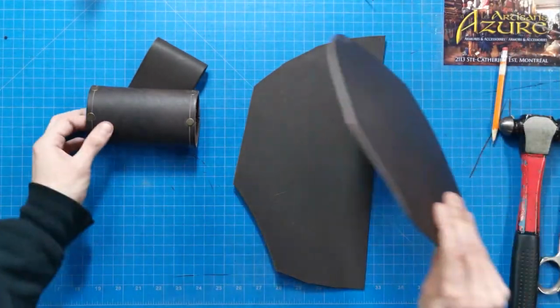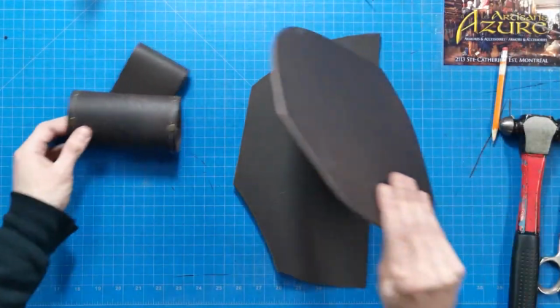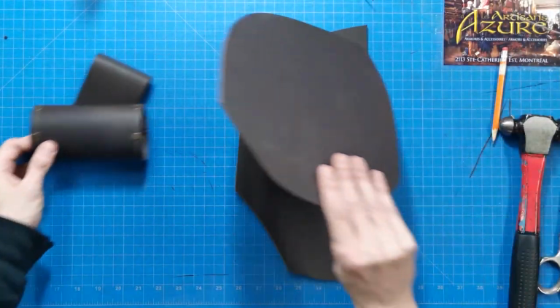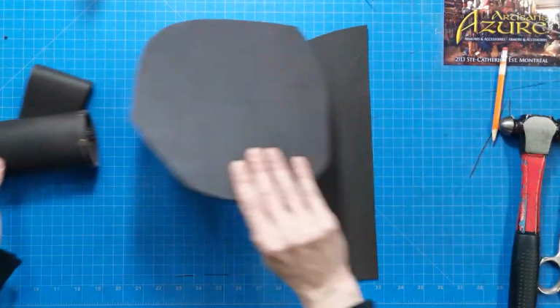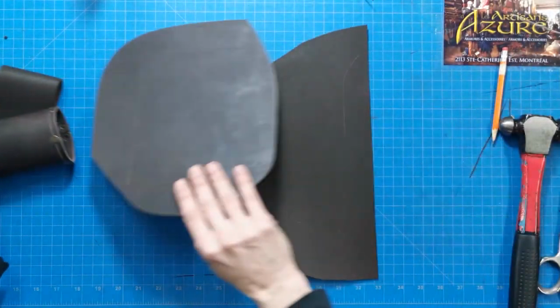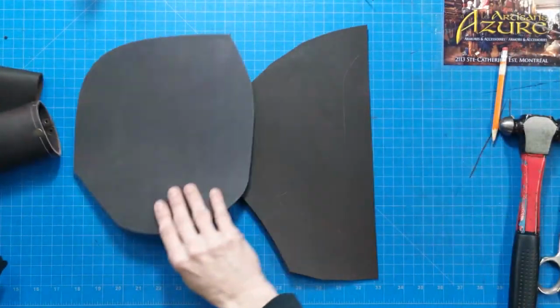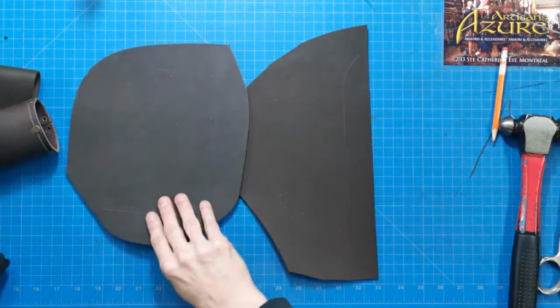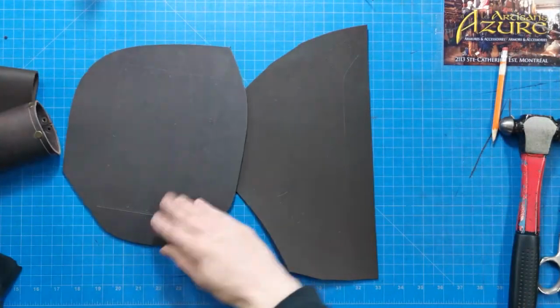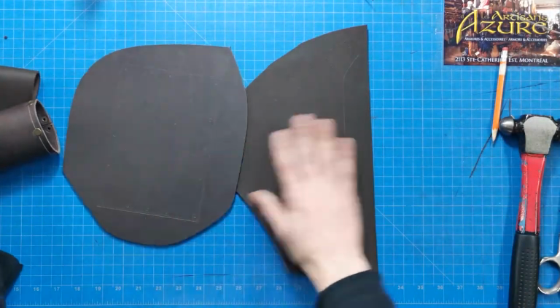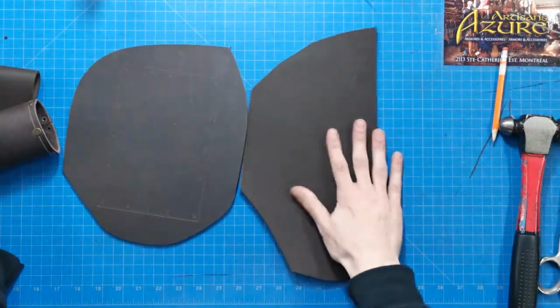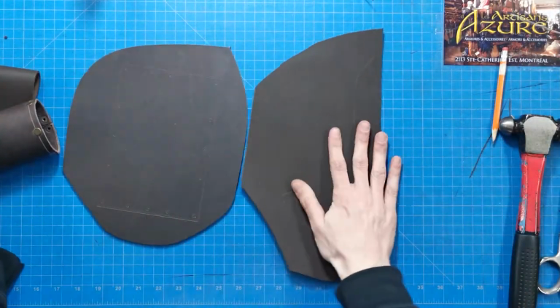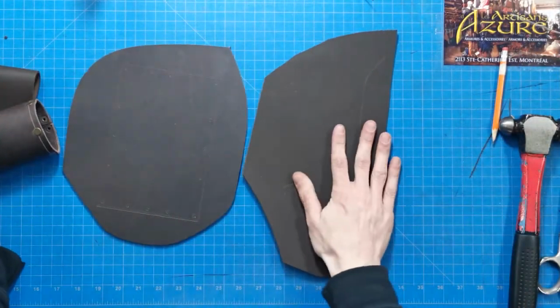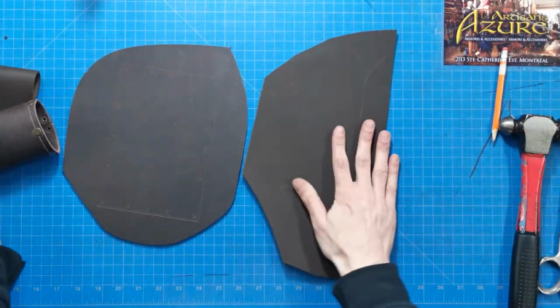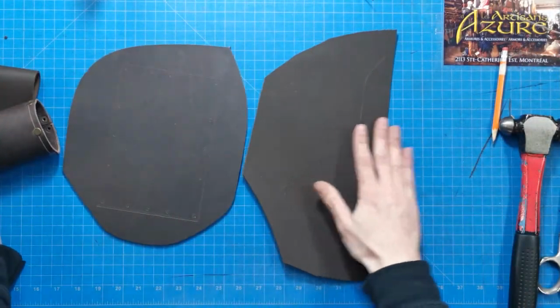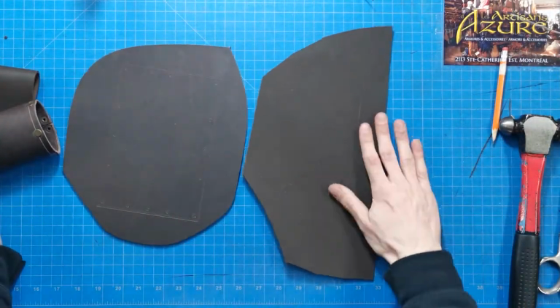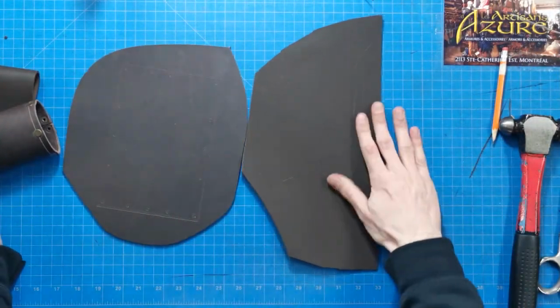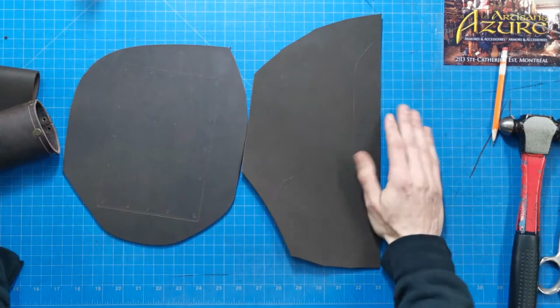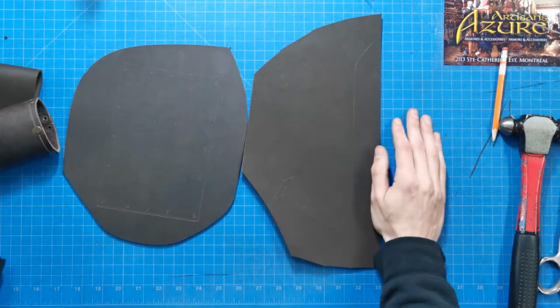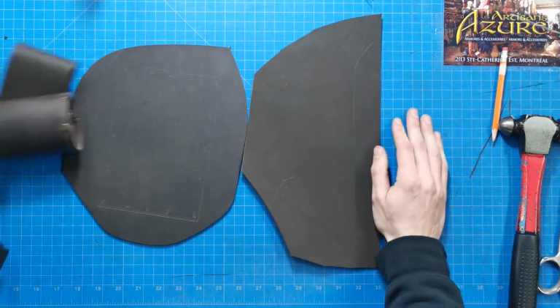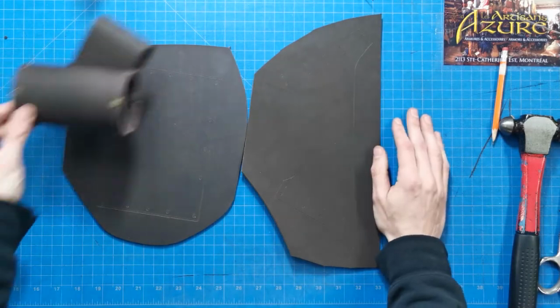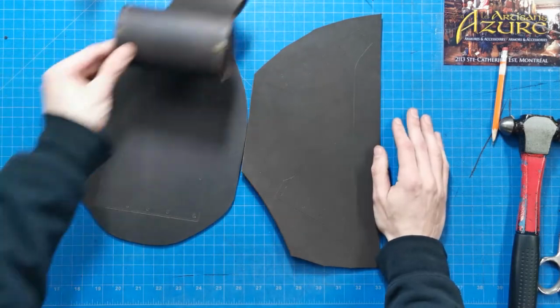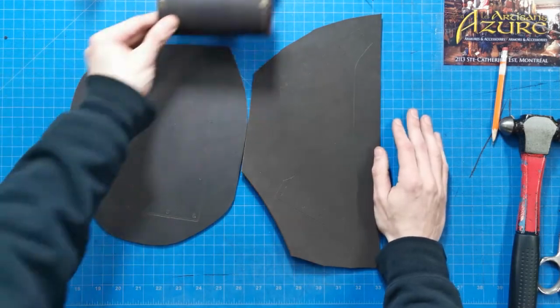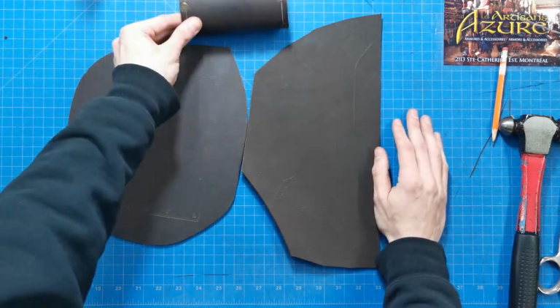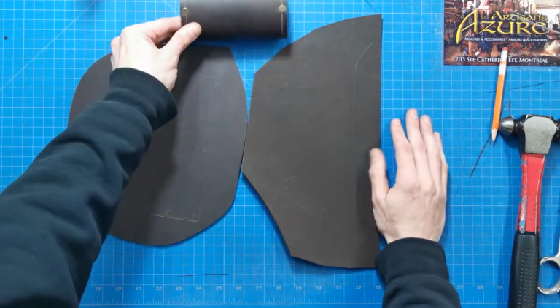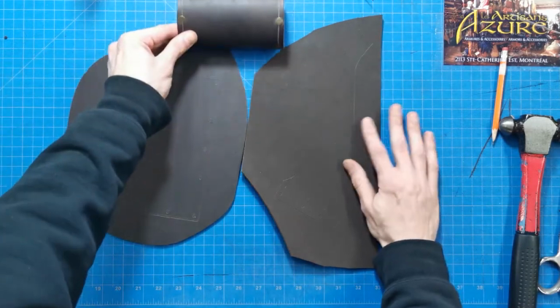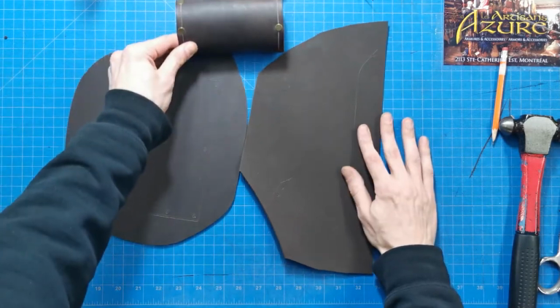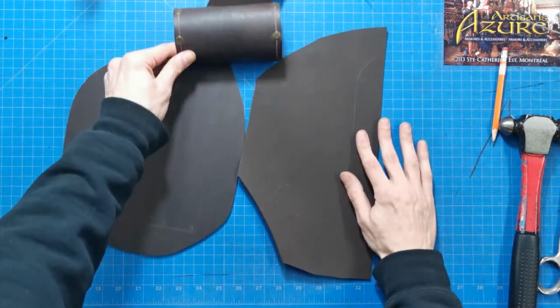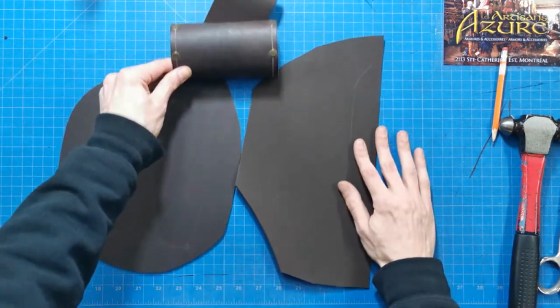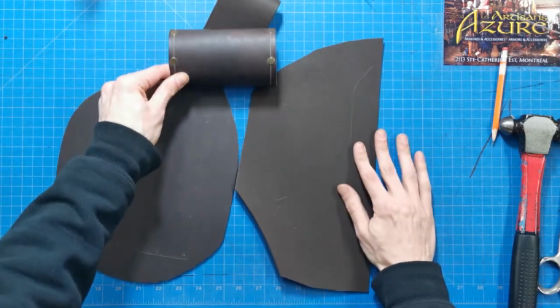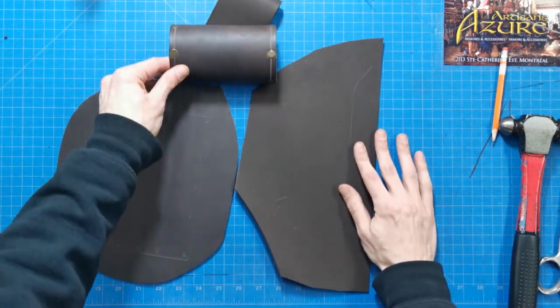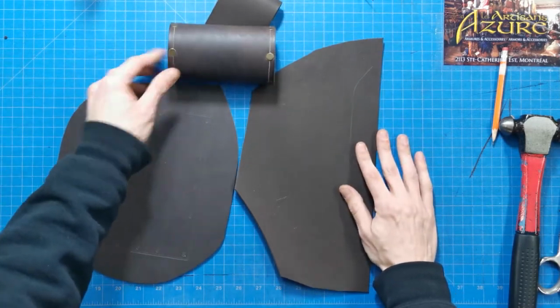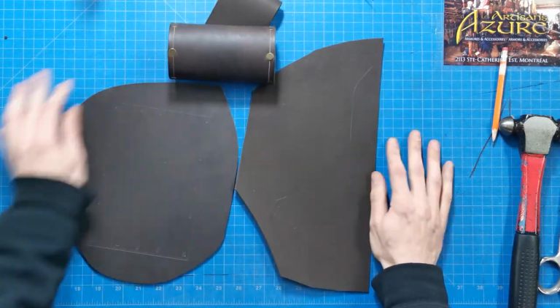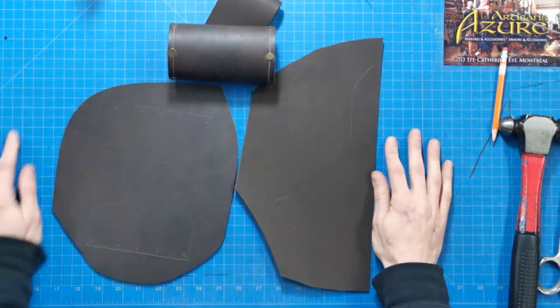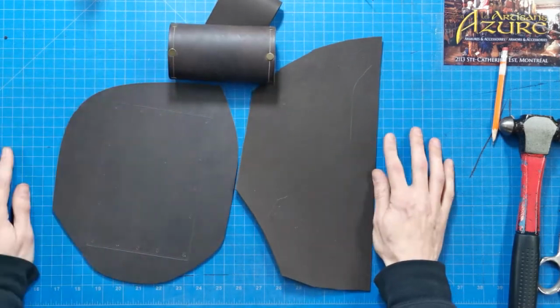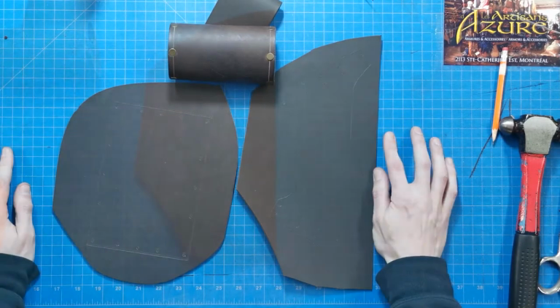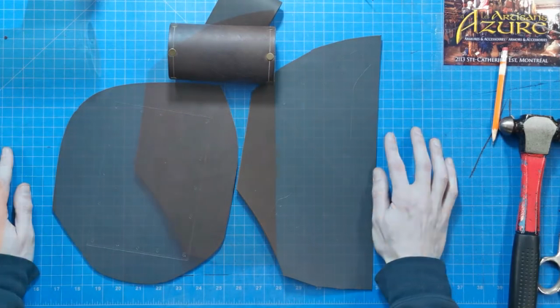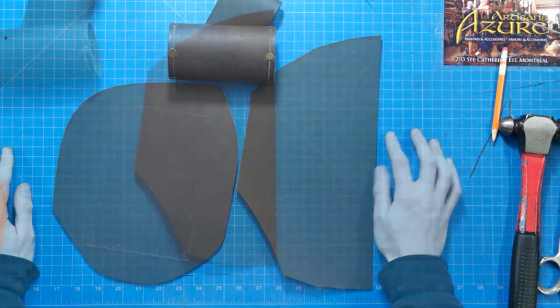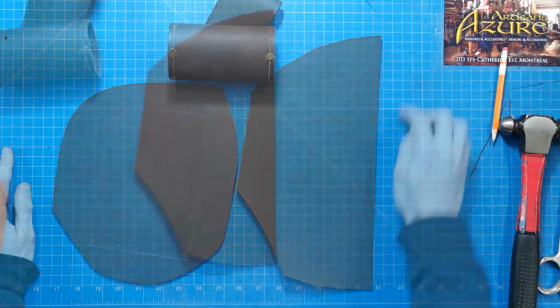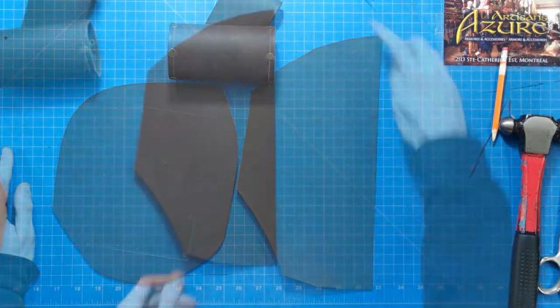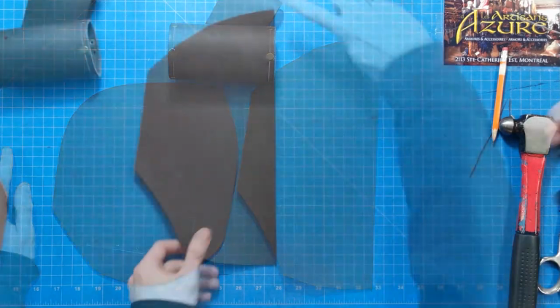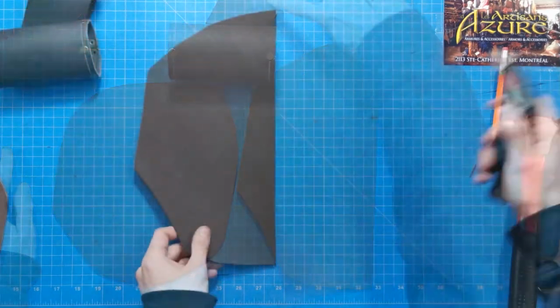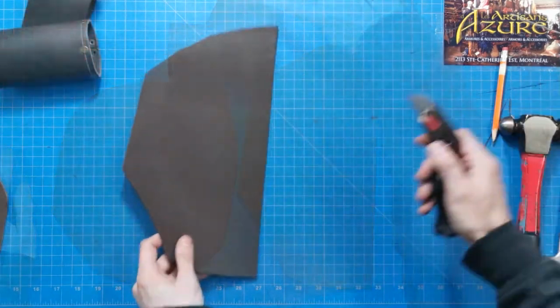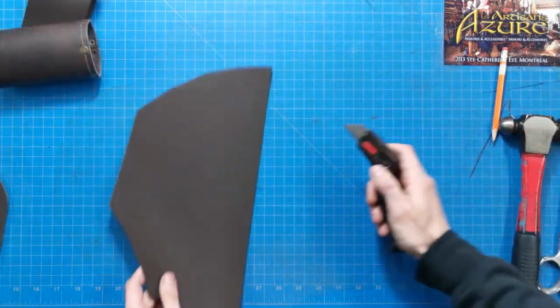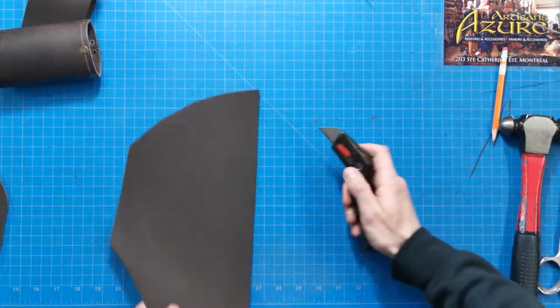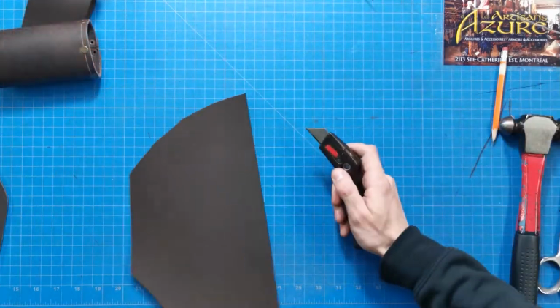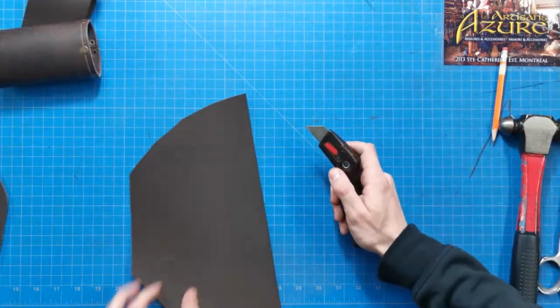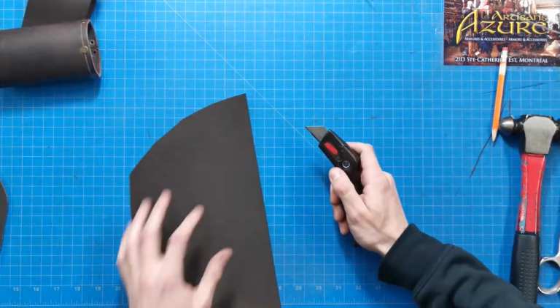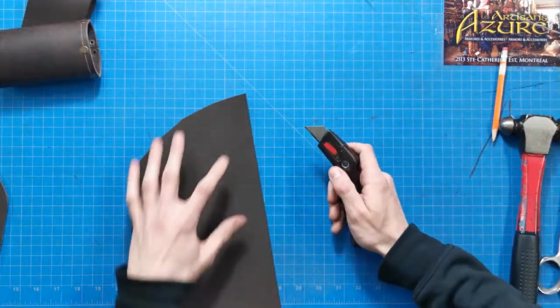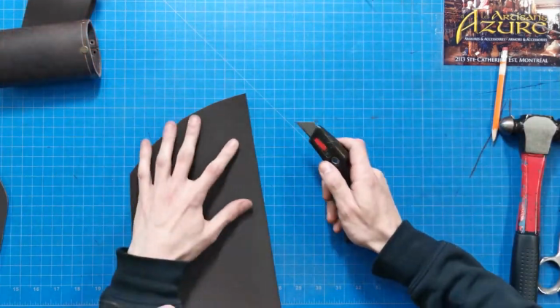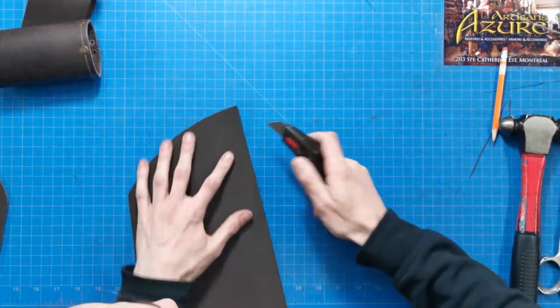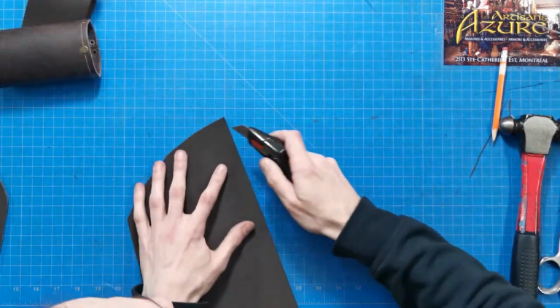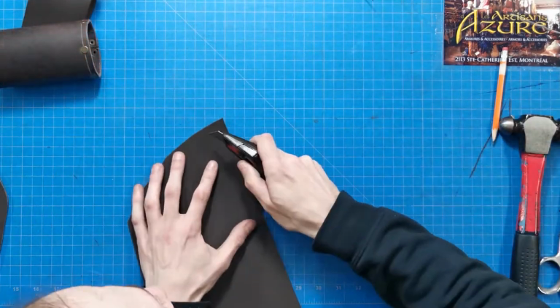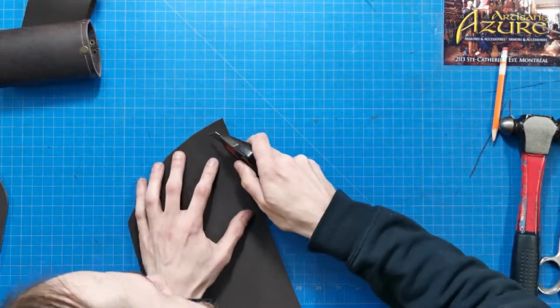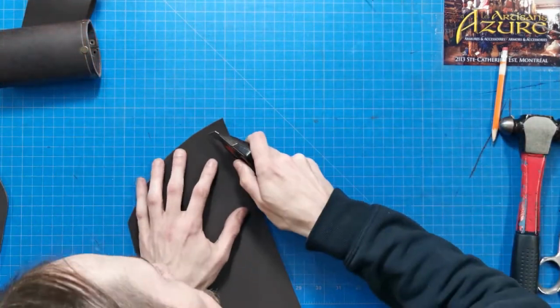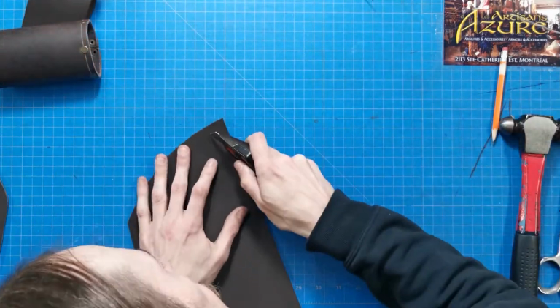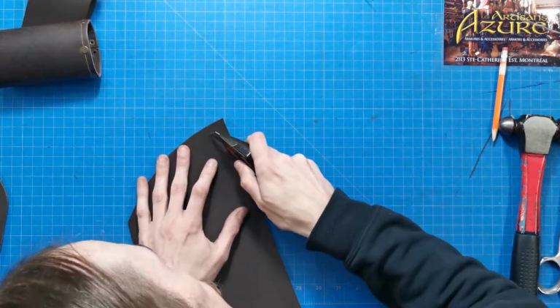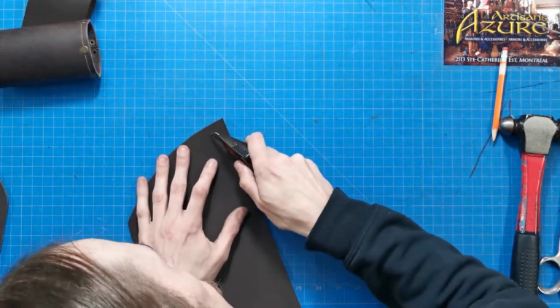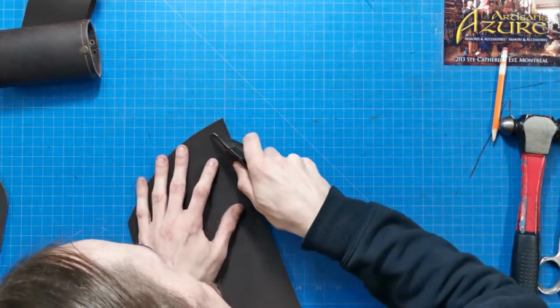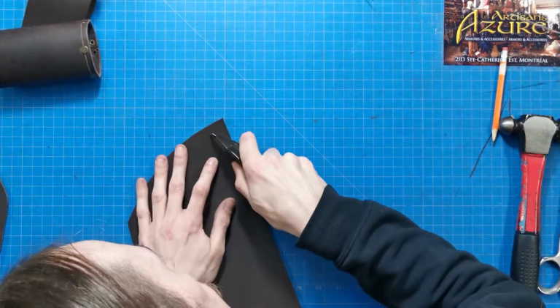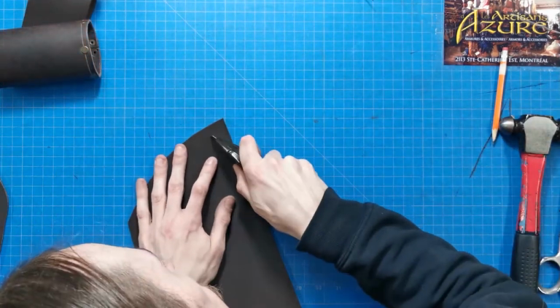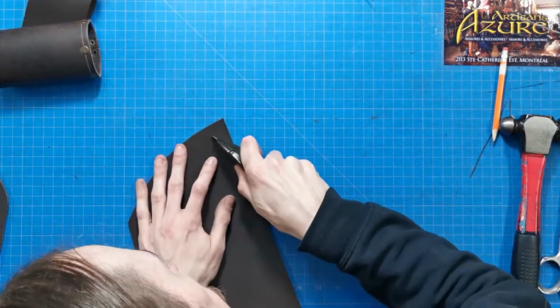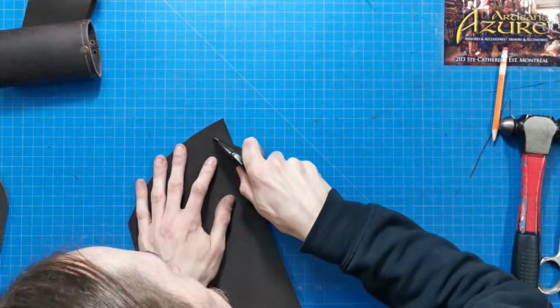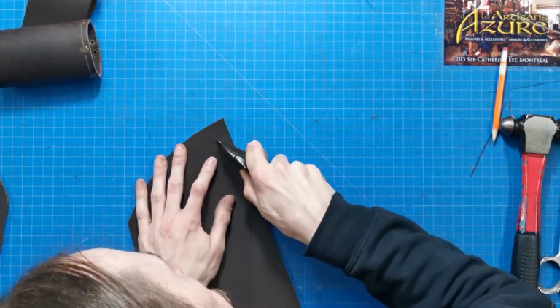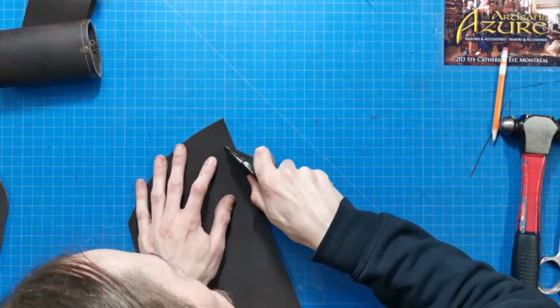We'll need the 9-10 oz leather rectangle, the 5-6 oz leather belt strap, and a few rivets.